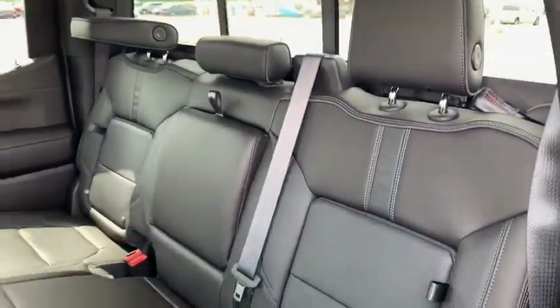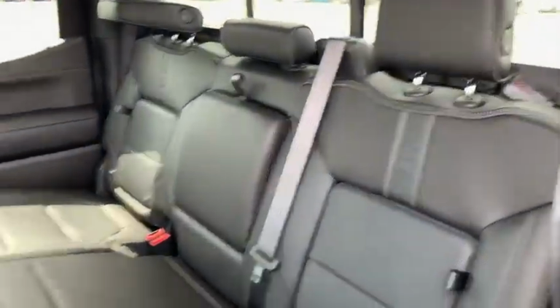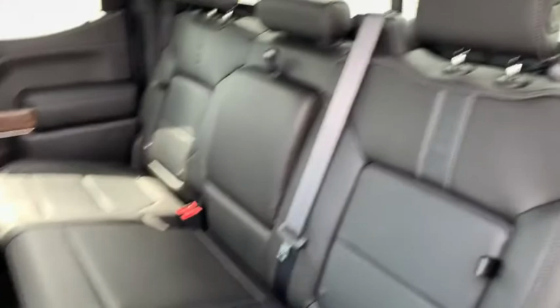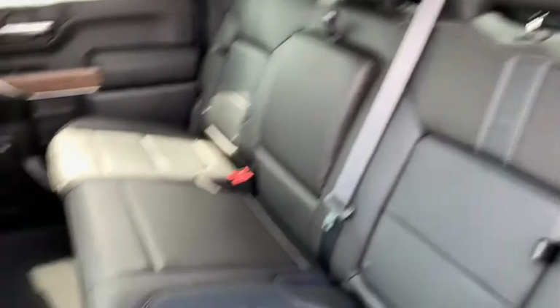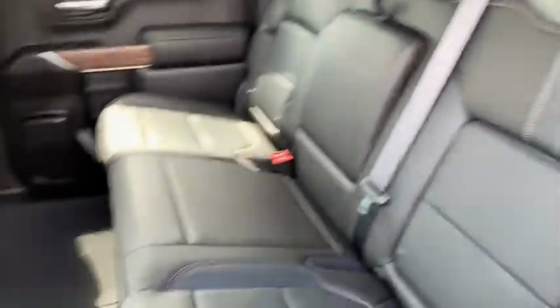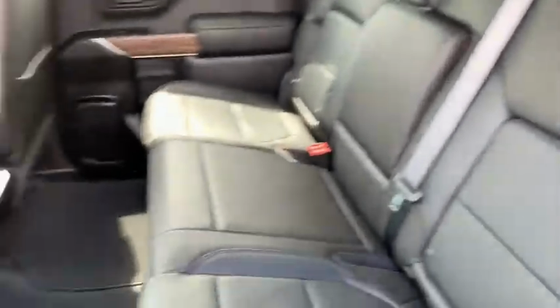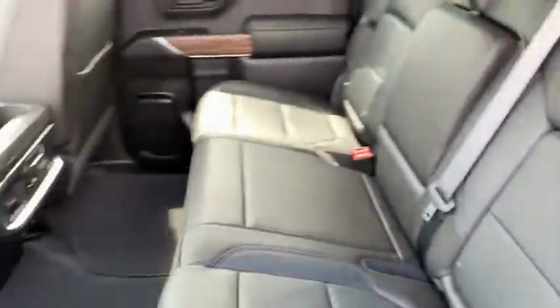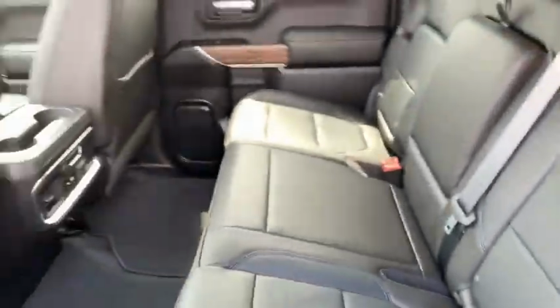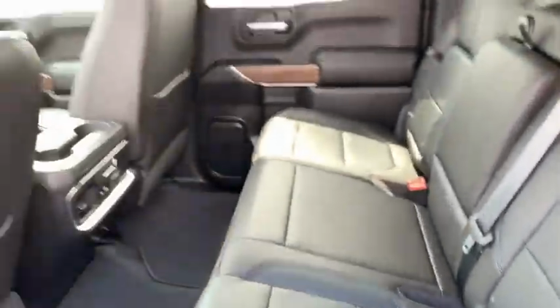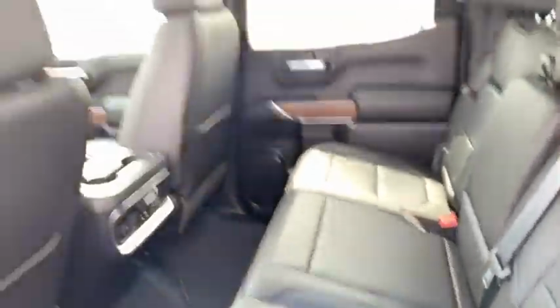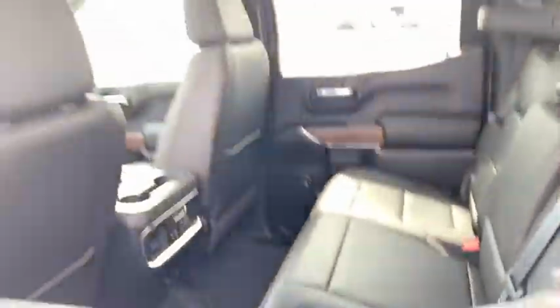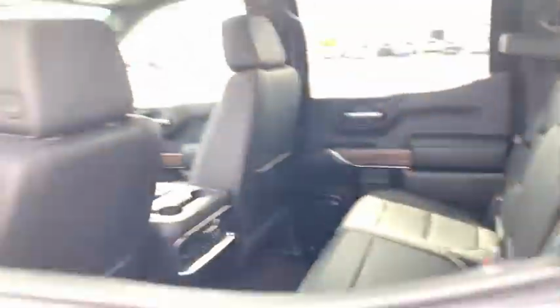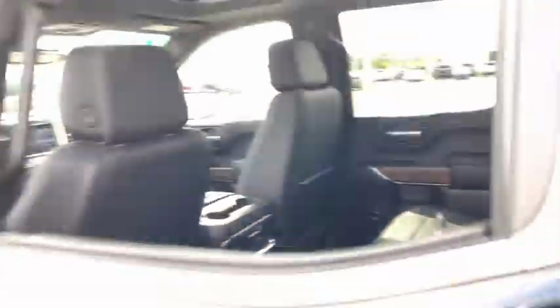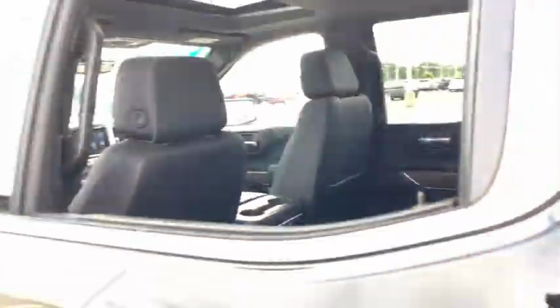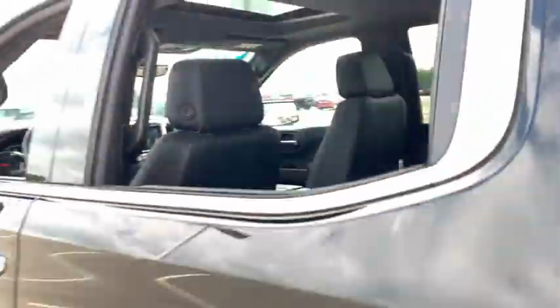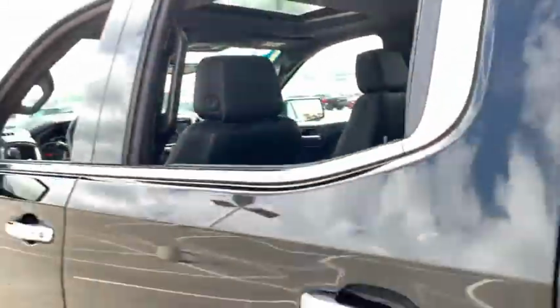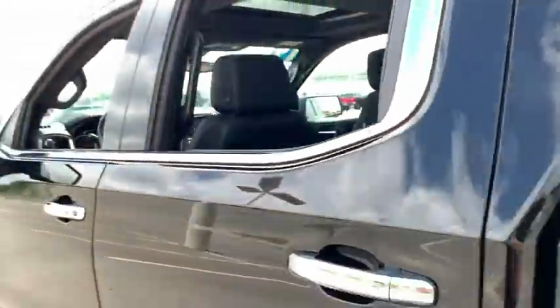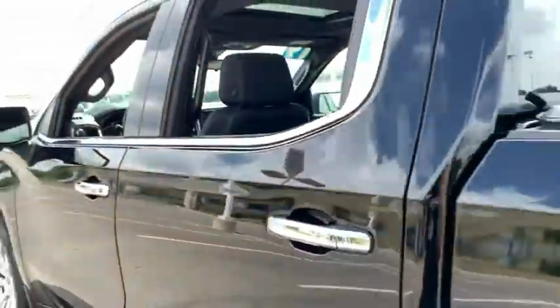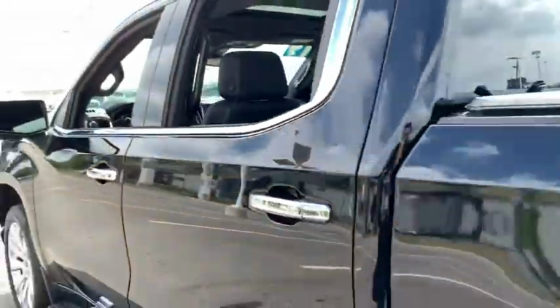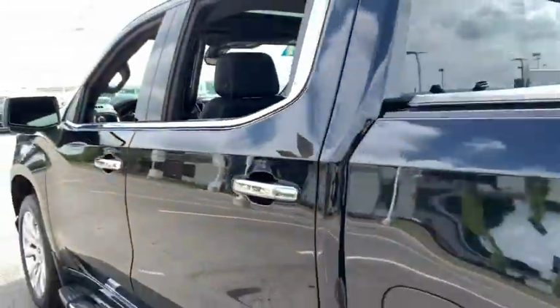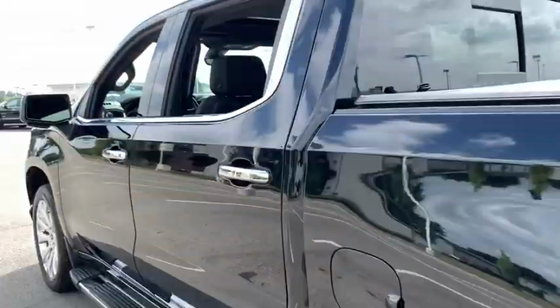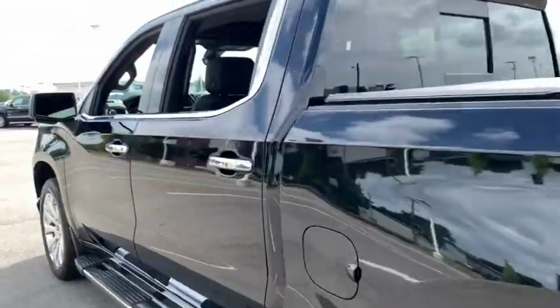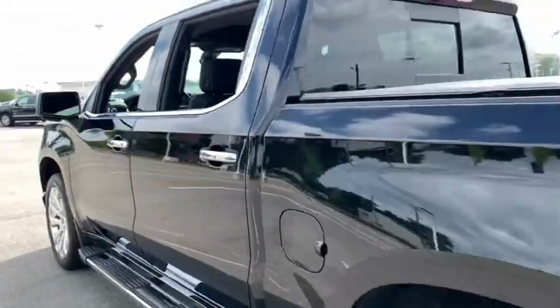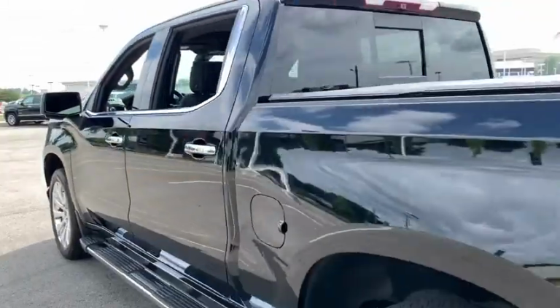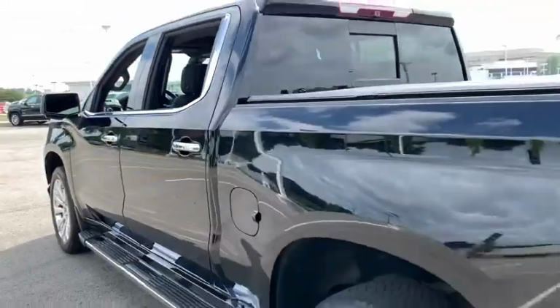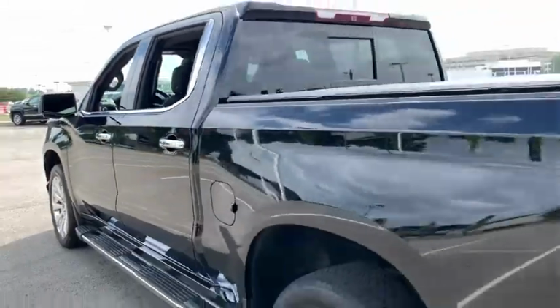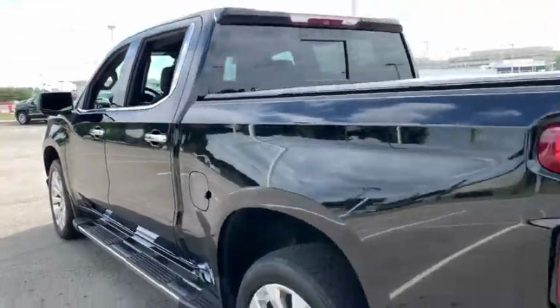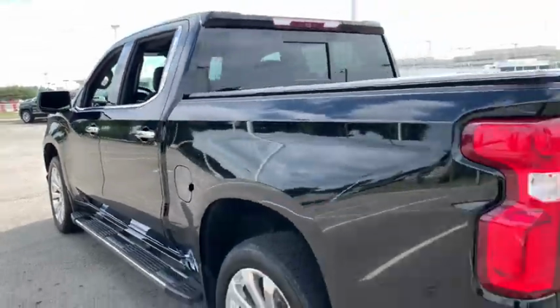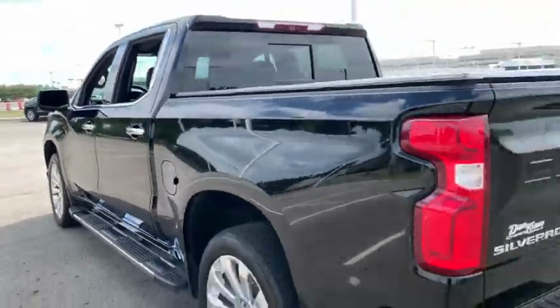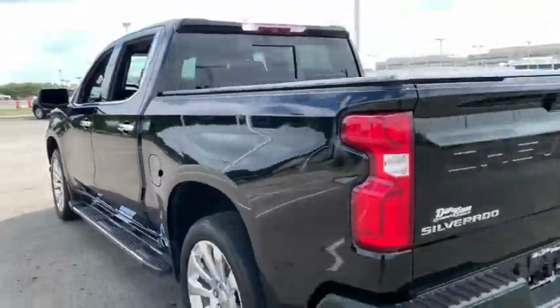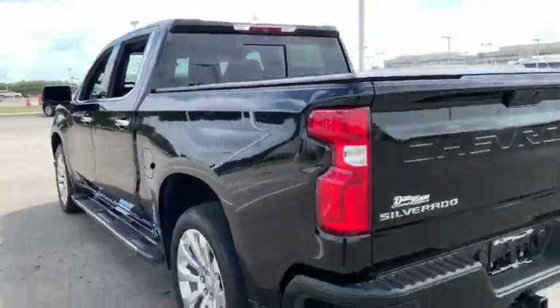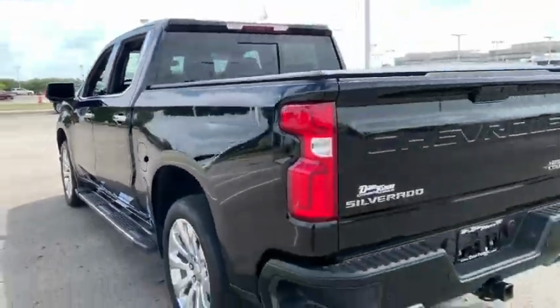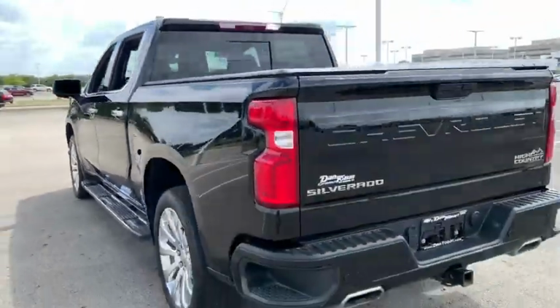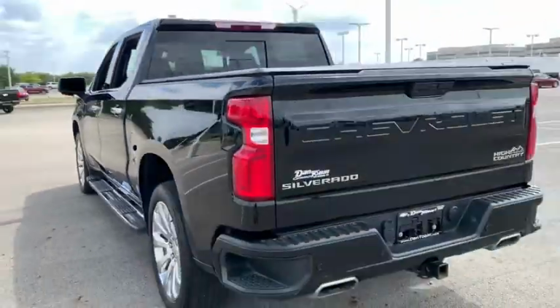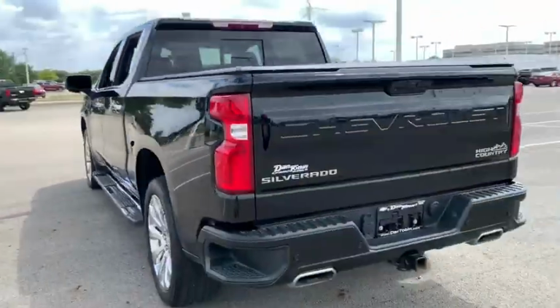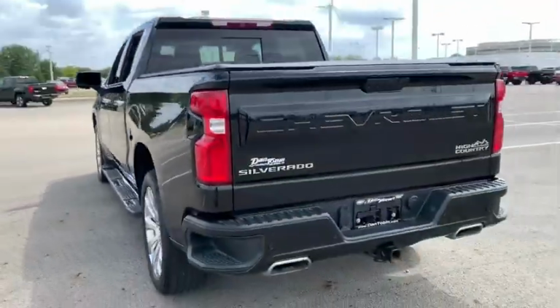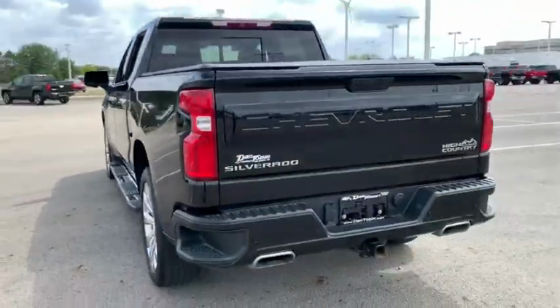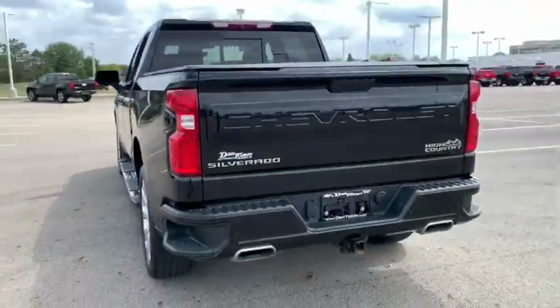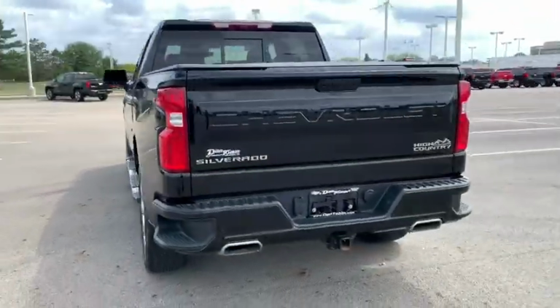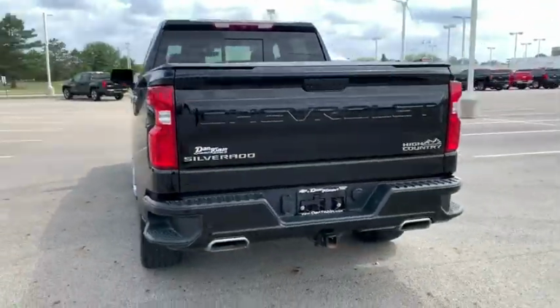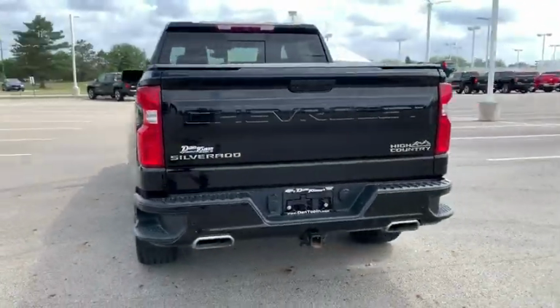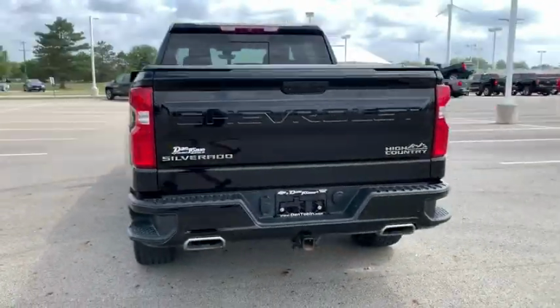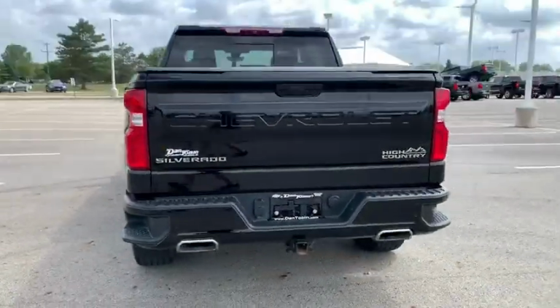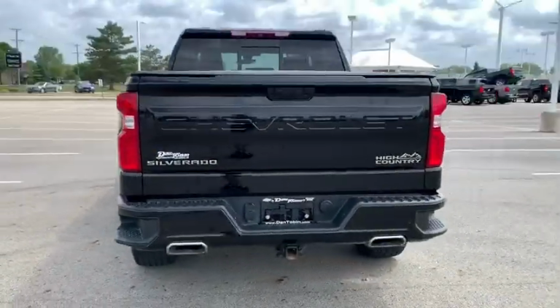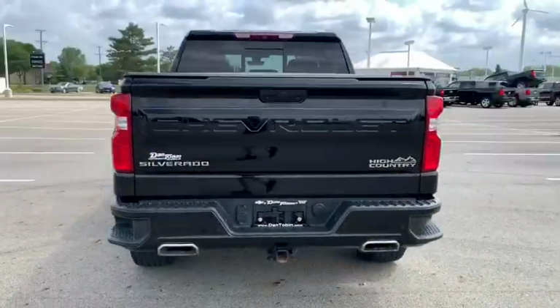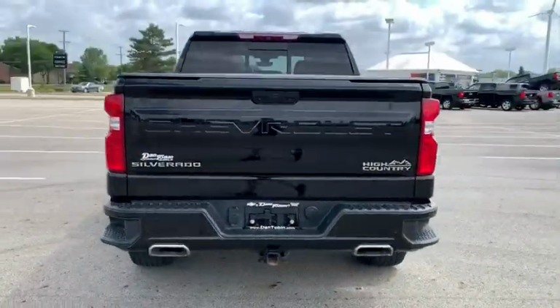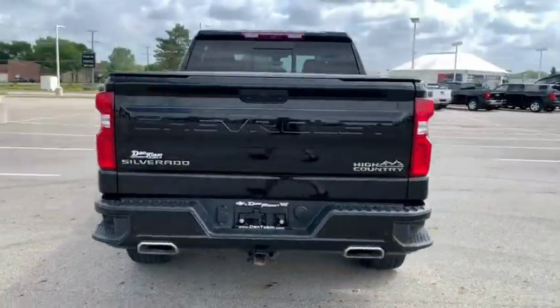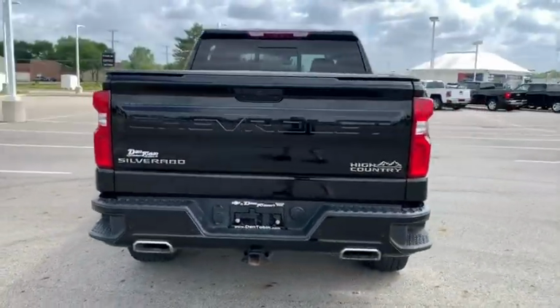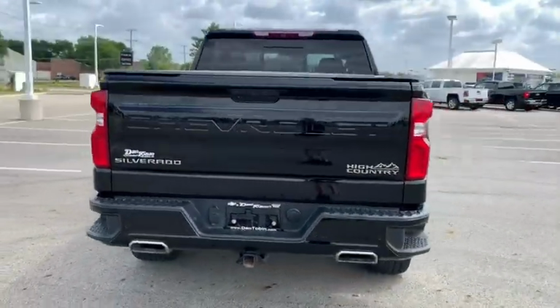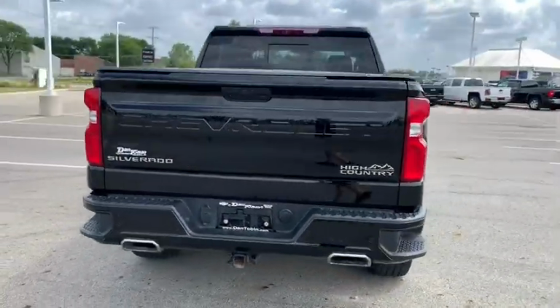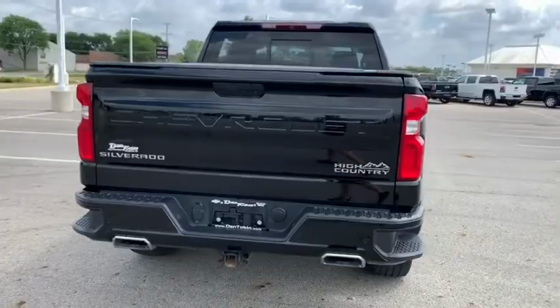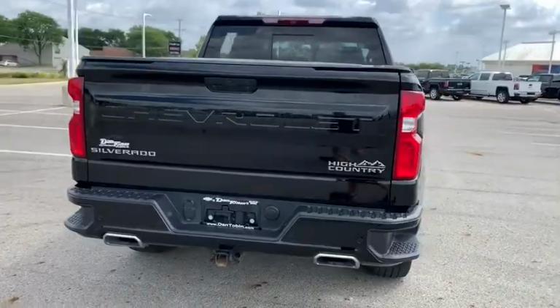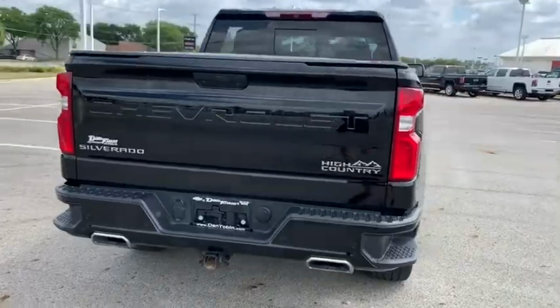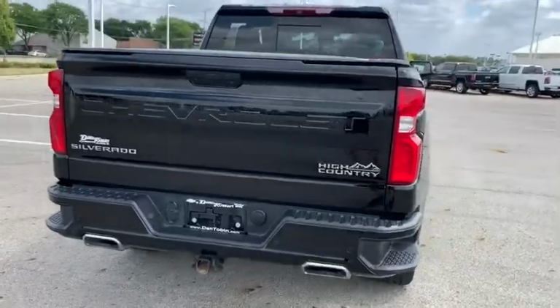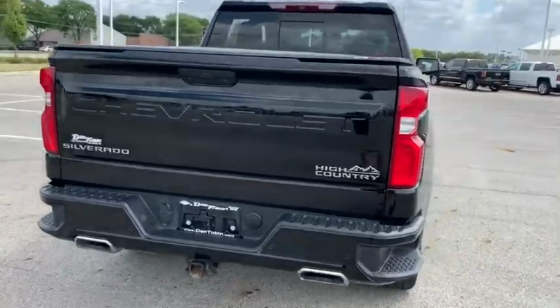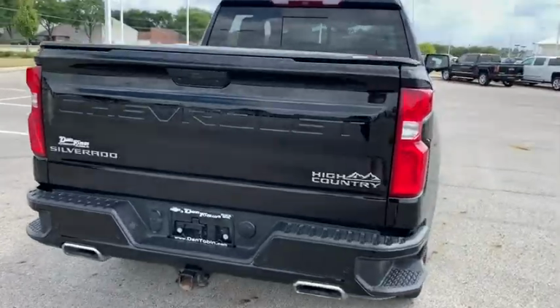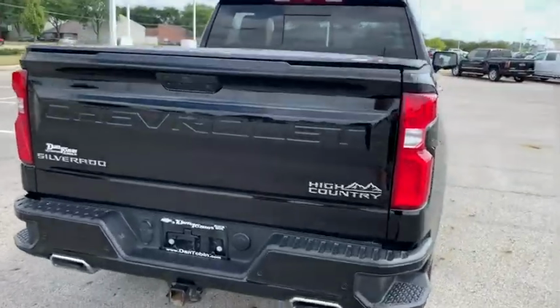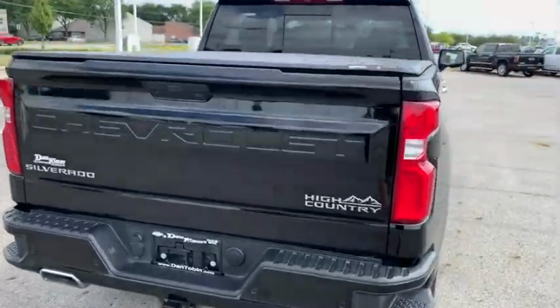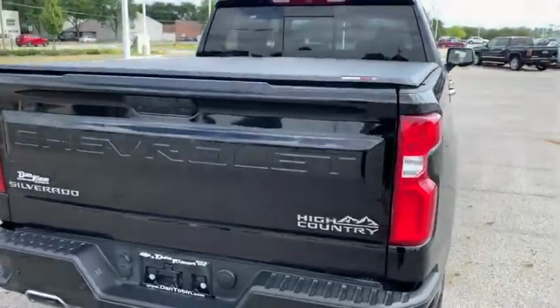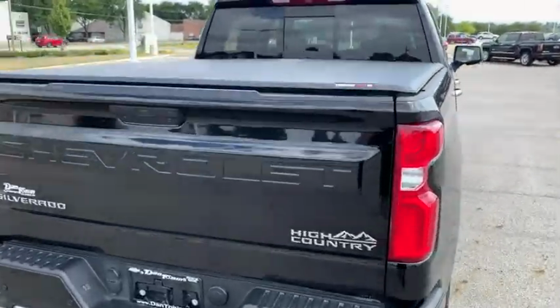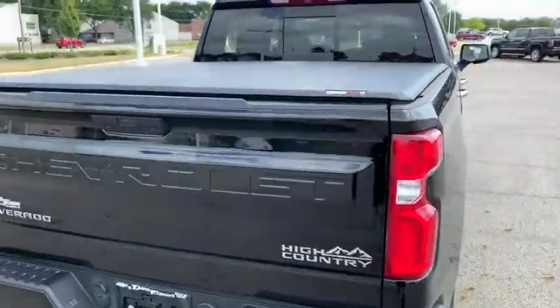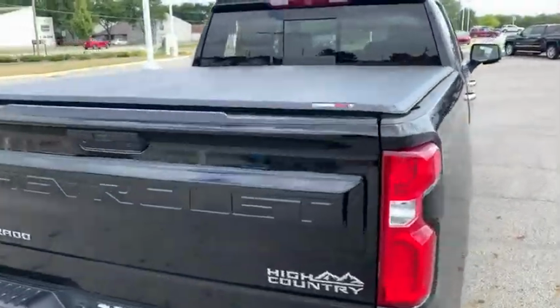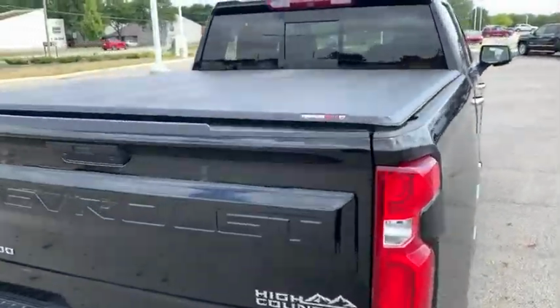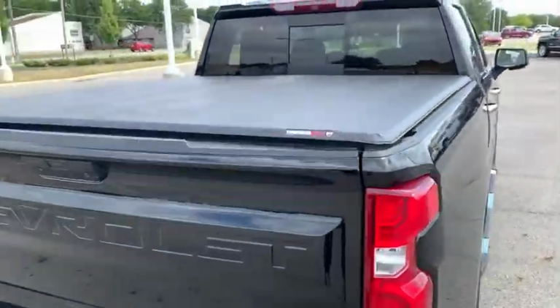Power door locks, rear window defroster, electronic stability control, fog lights, compass, security system.